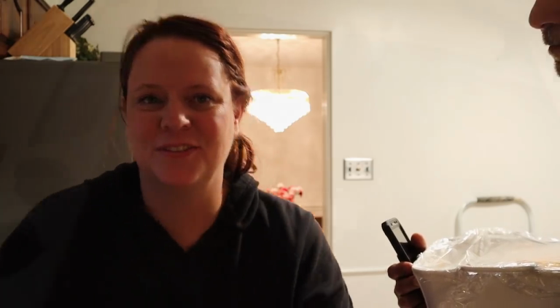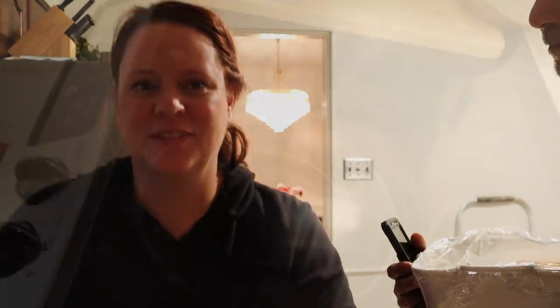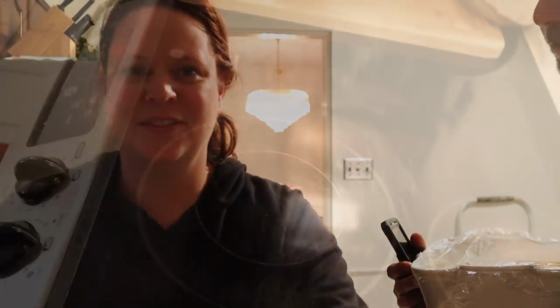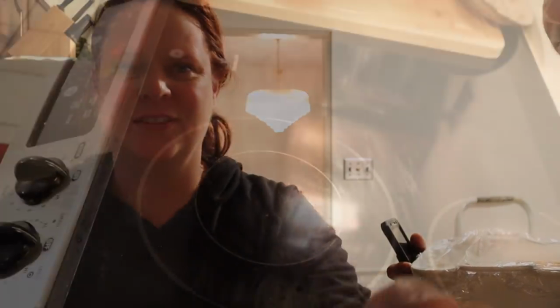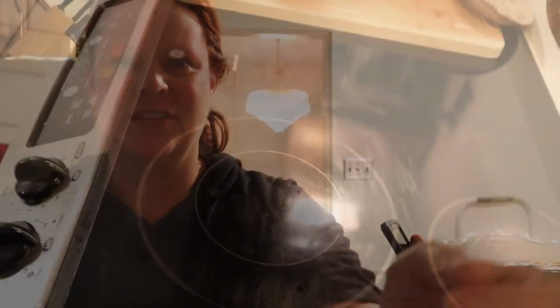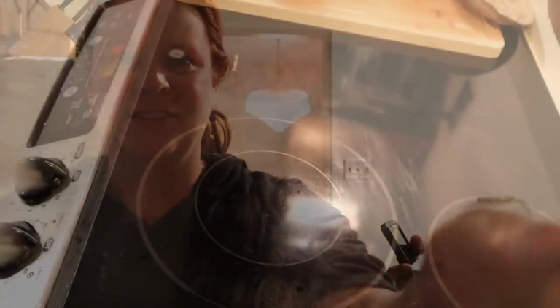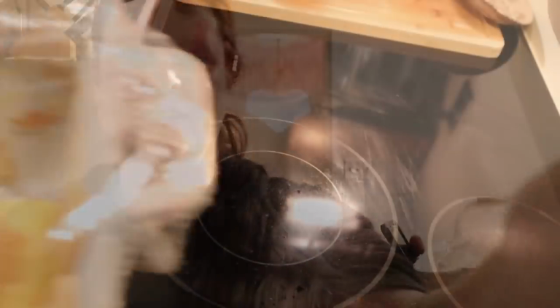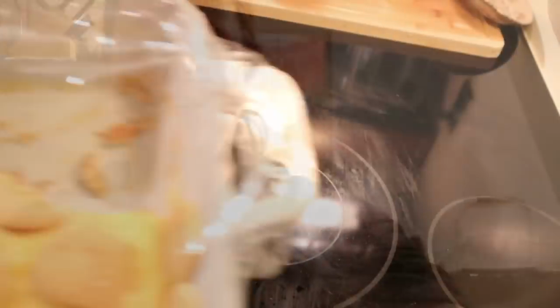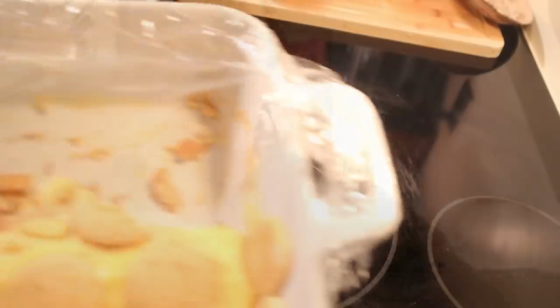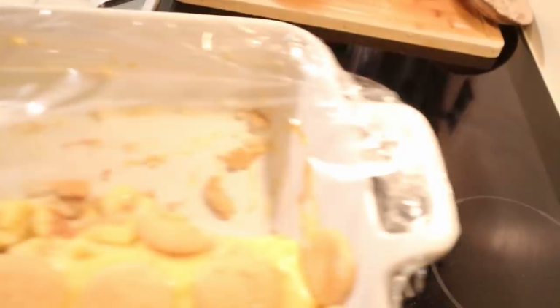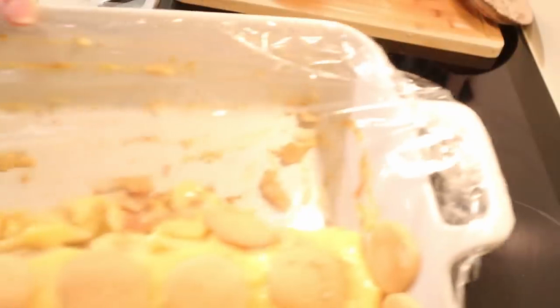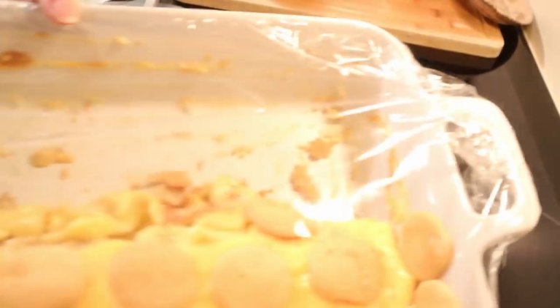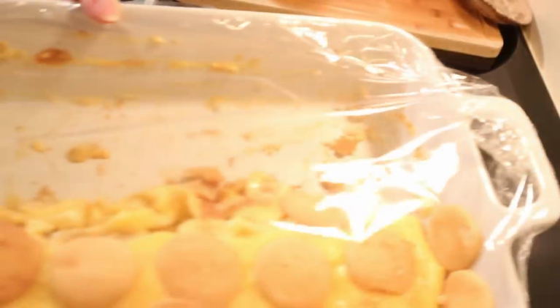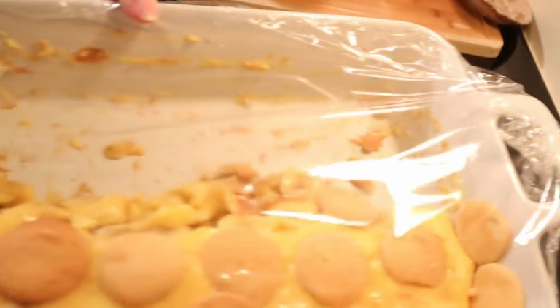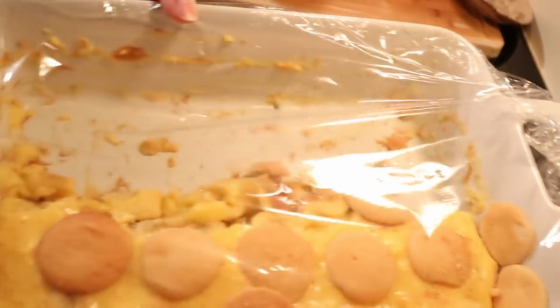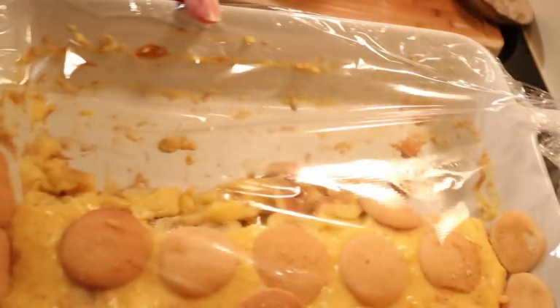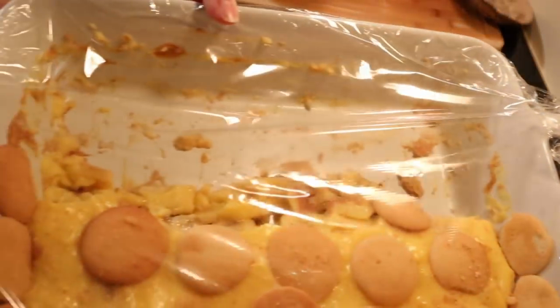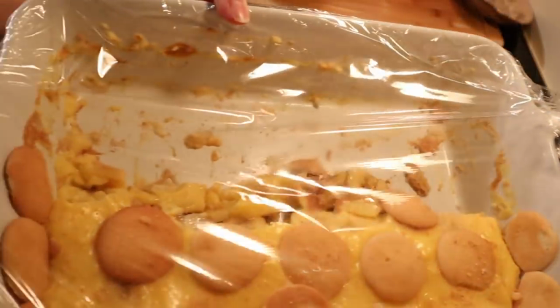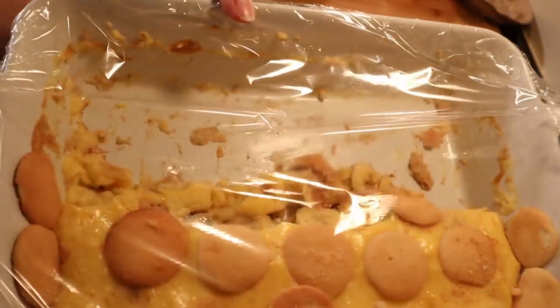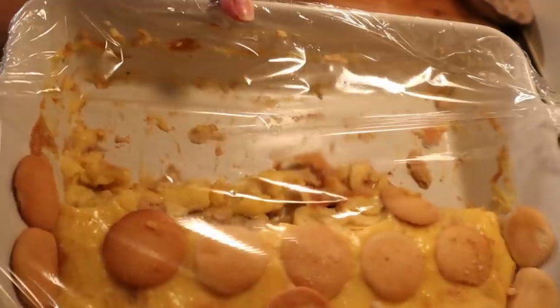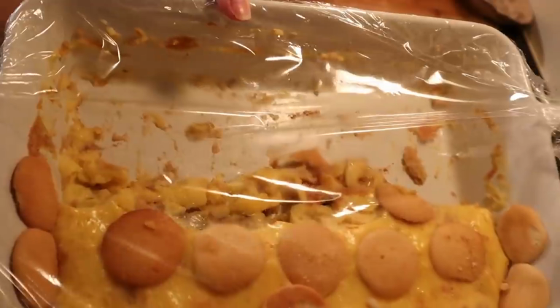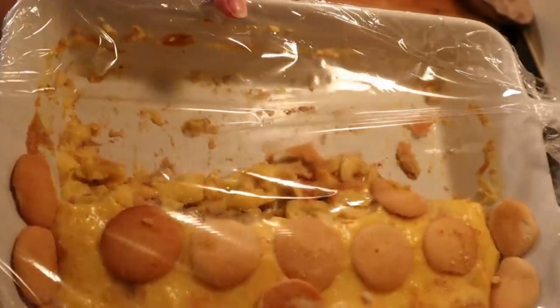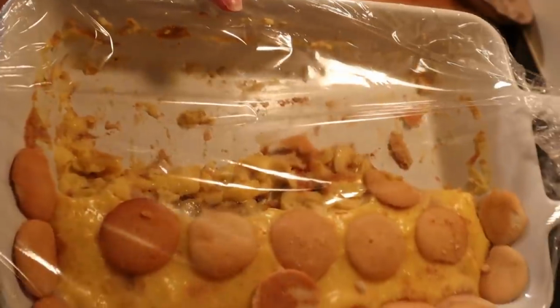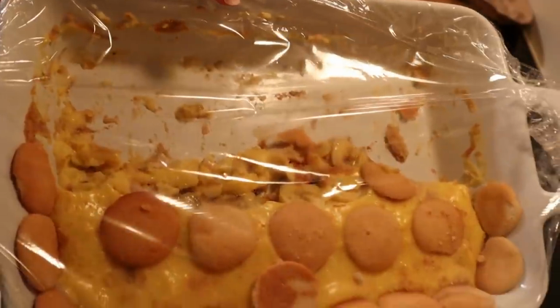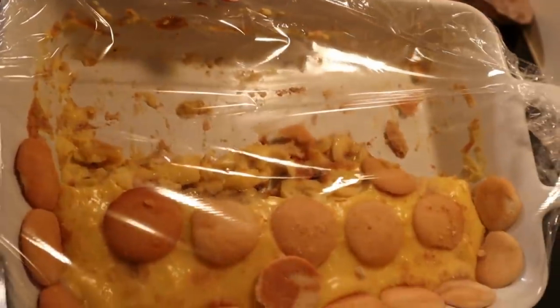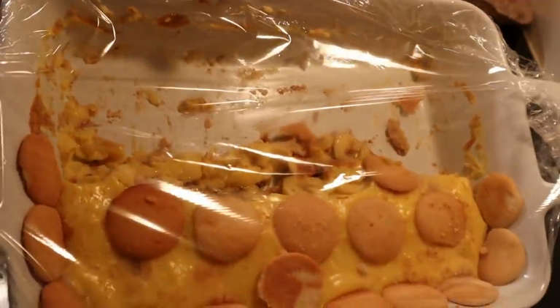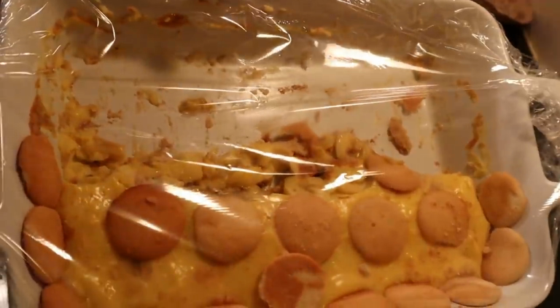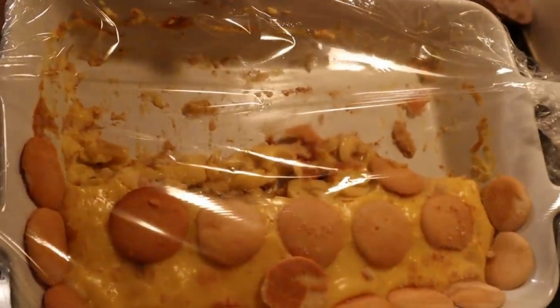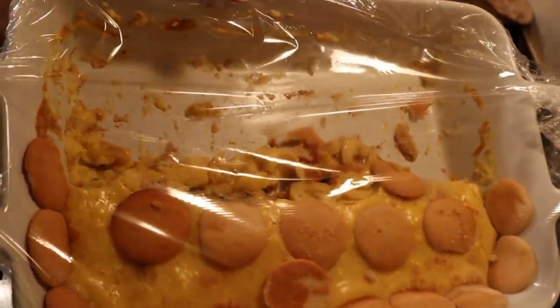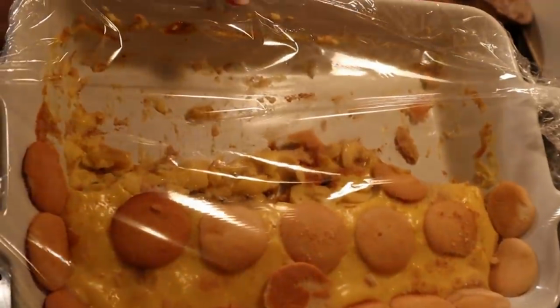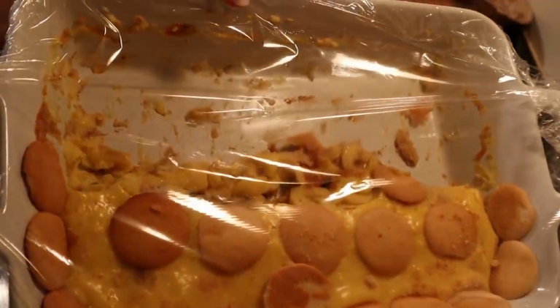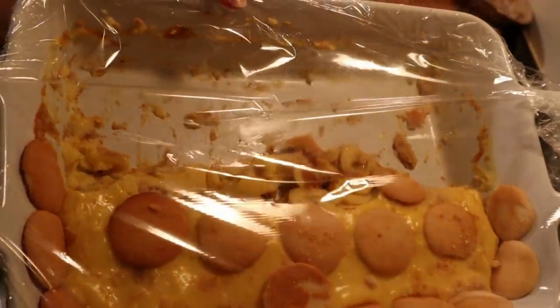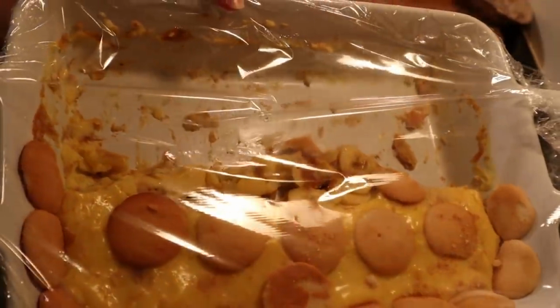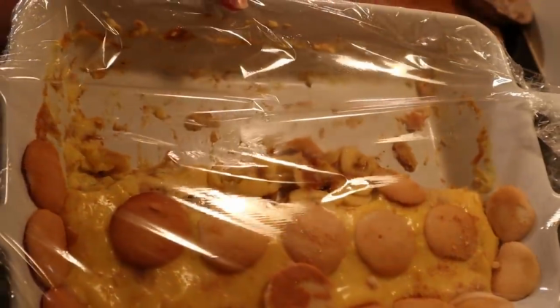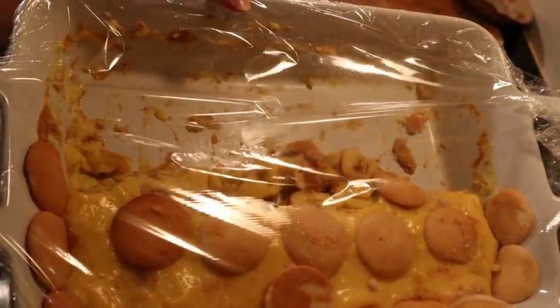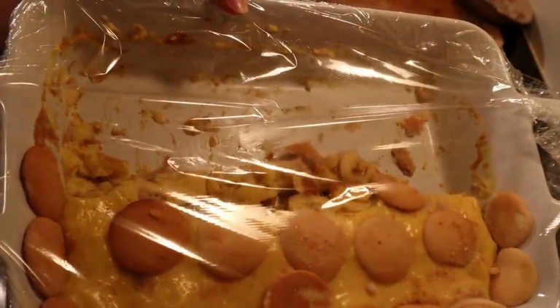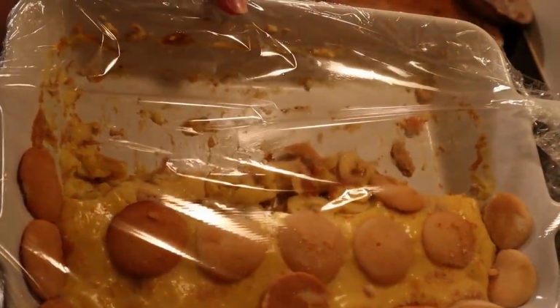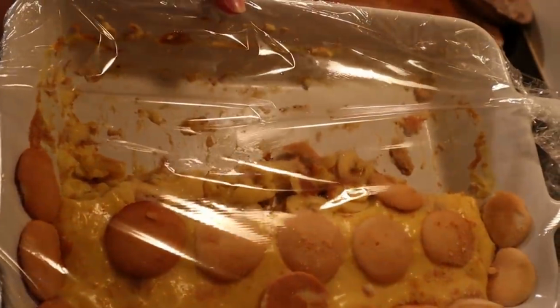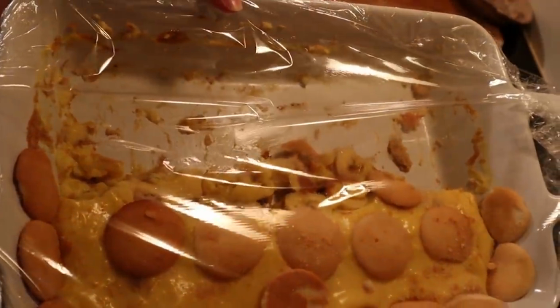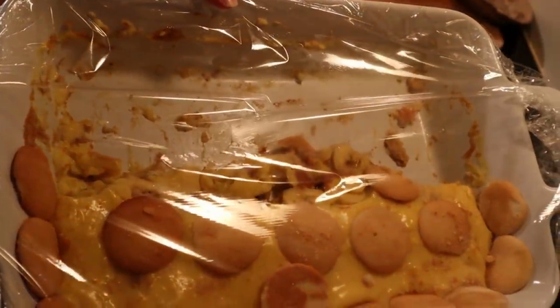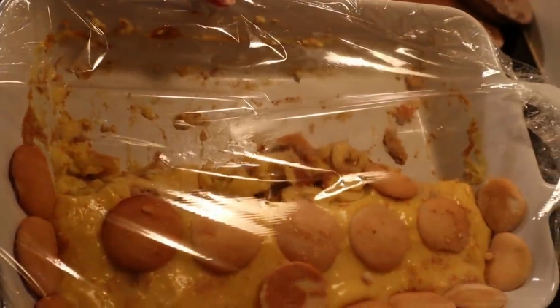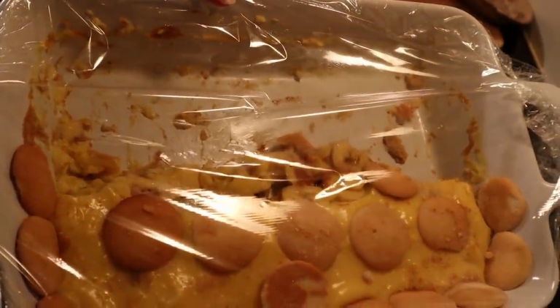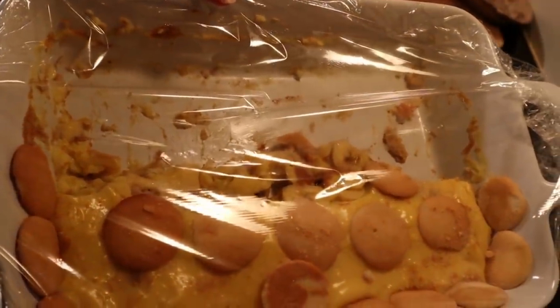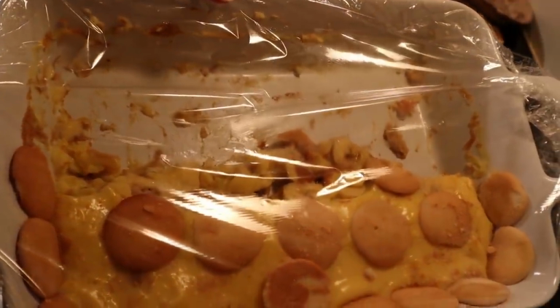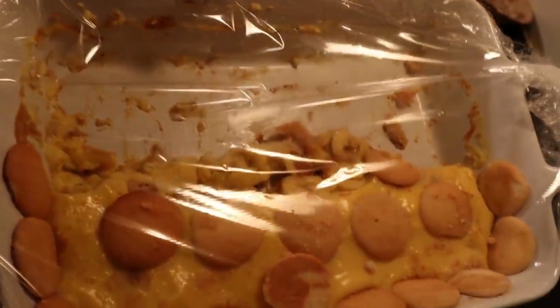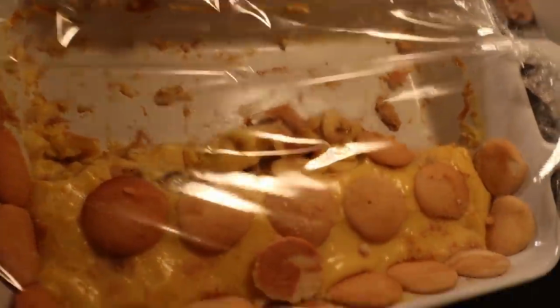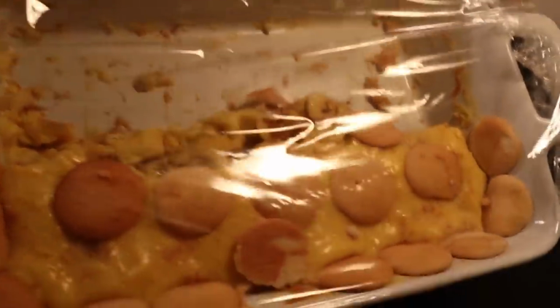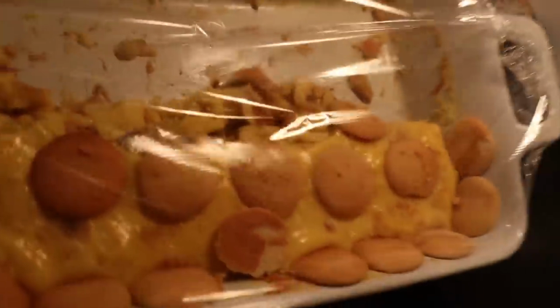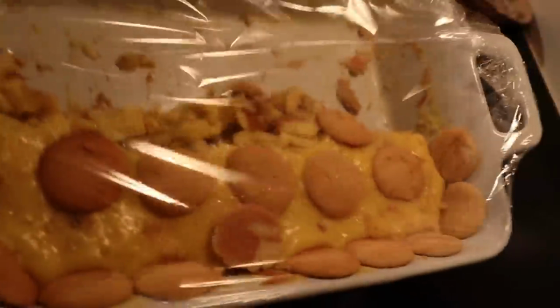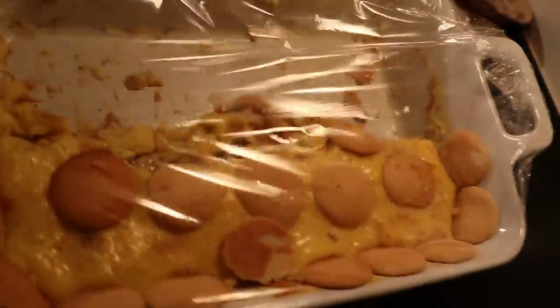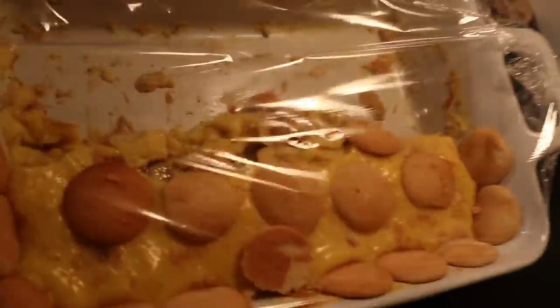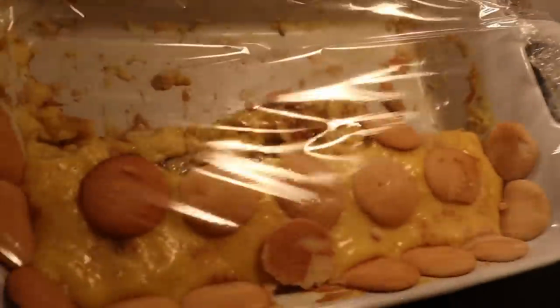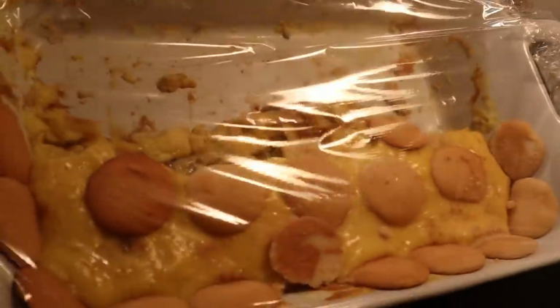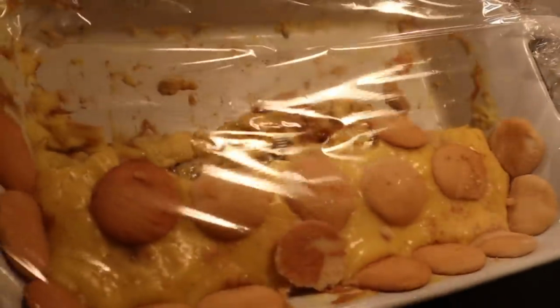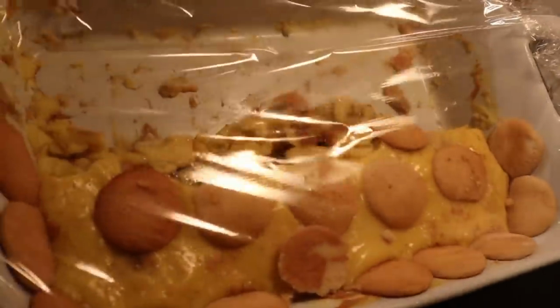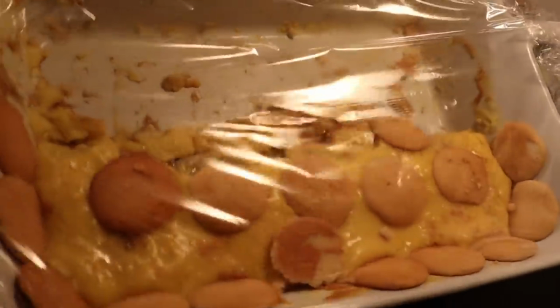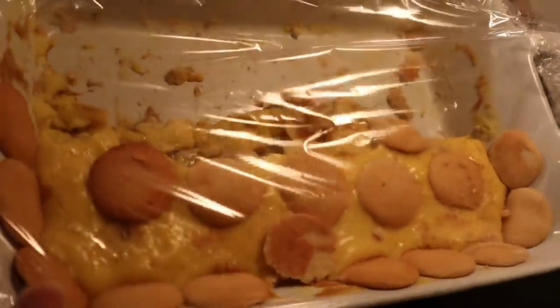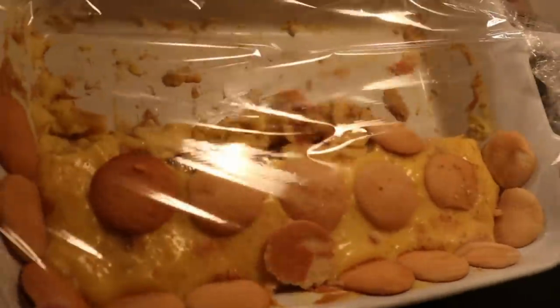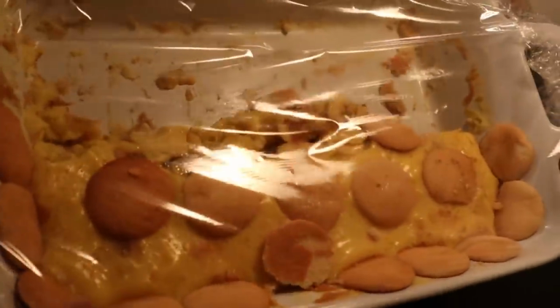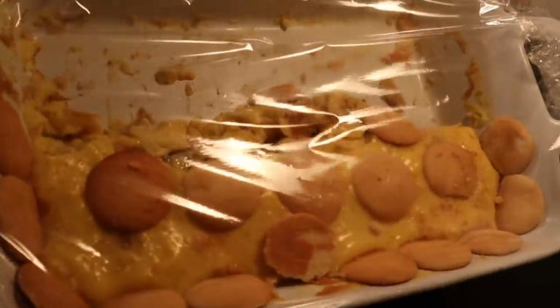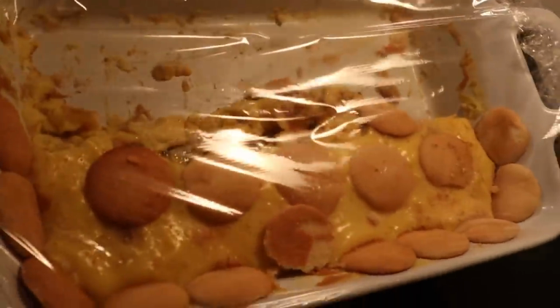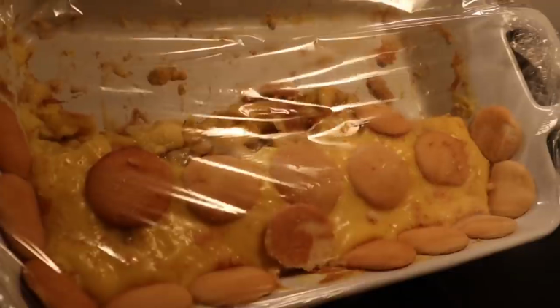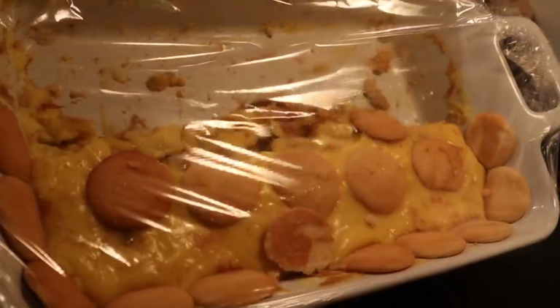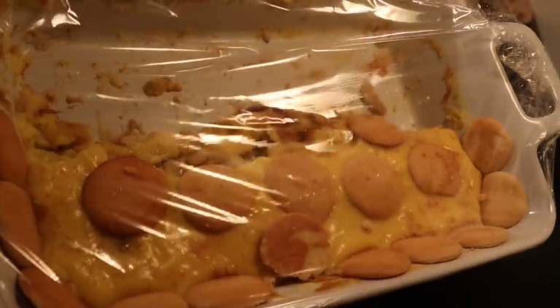My mother sent some banana pudding she made for the girls while they were there, so we're having that for dessert tonight.